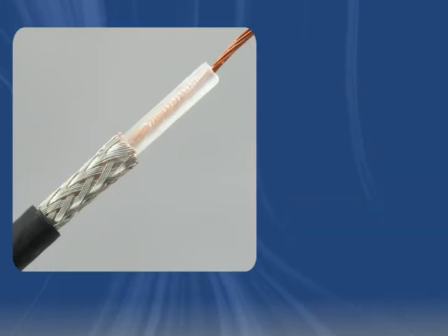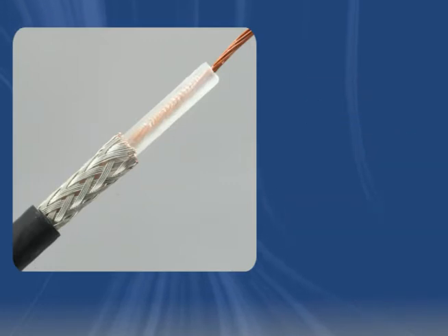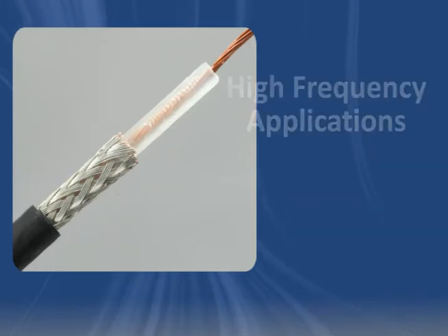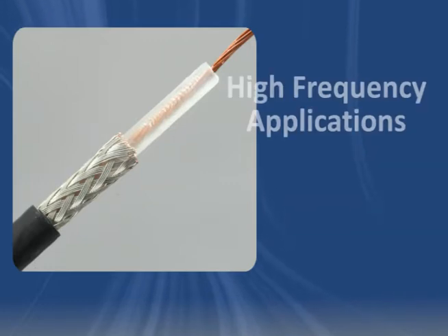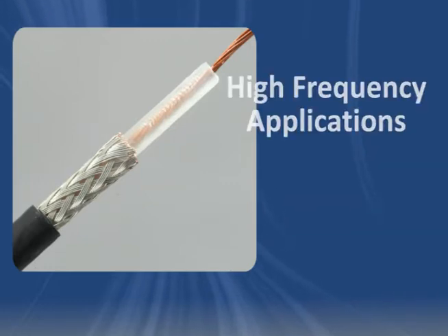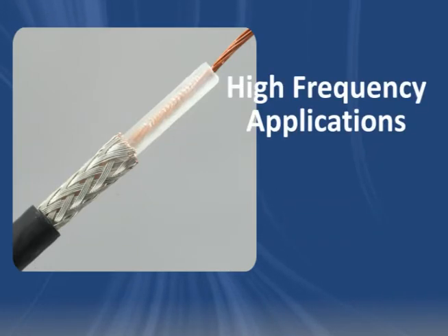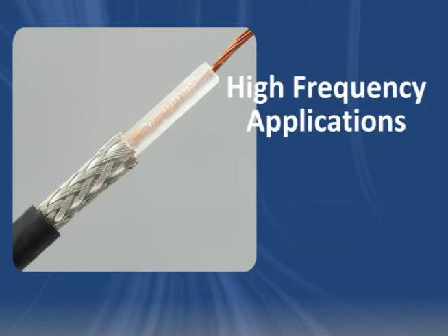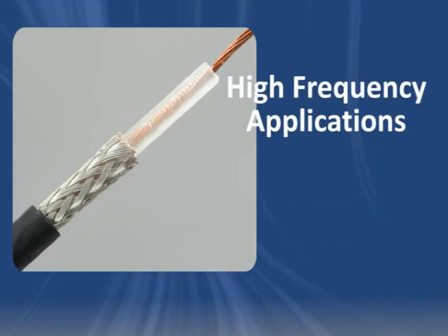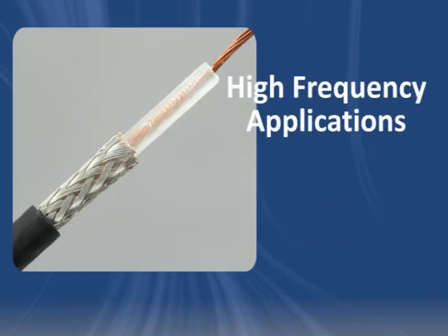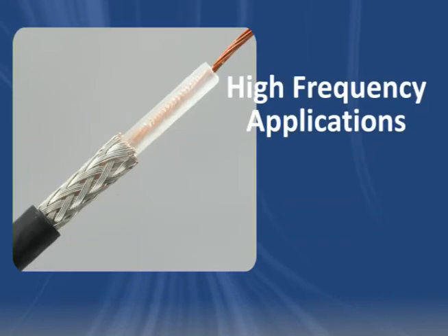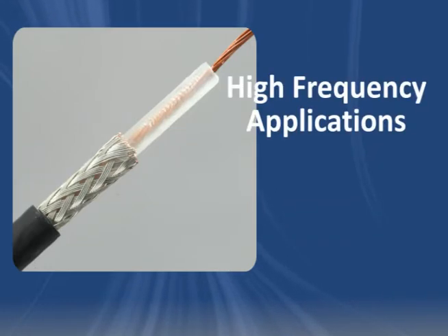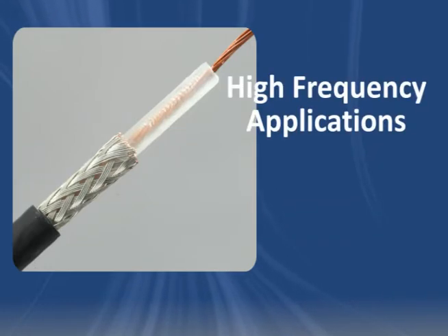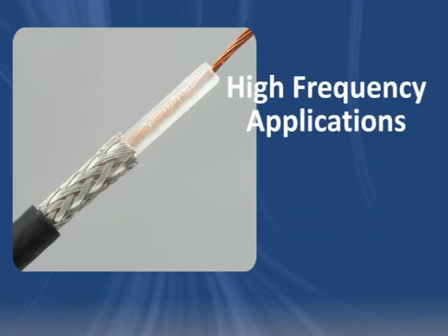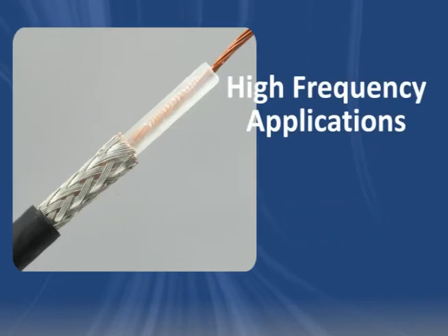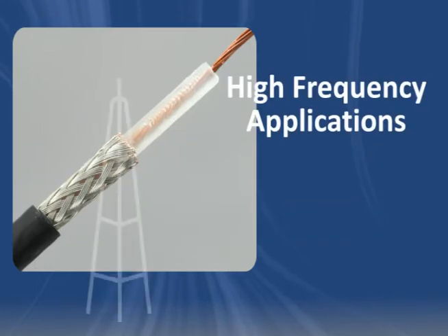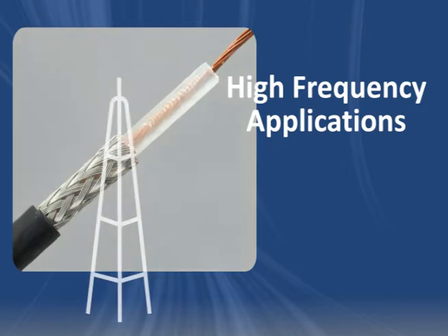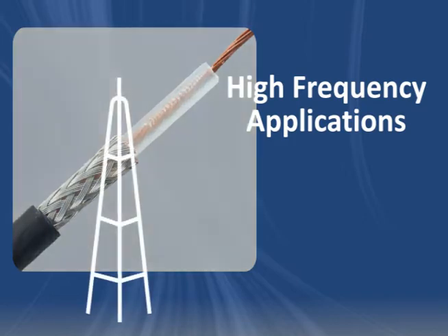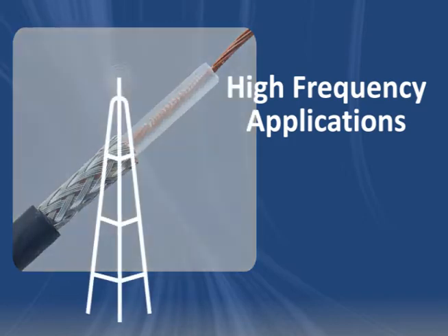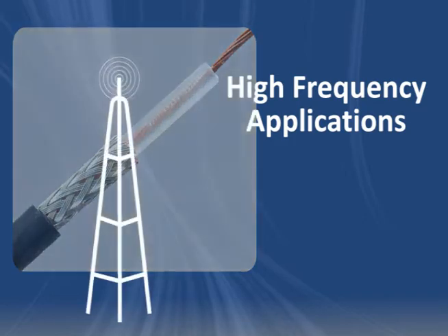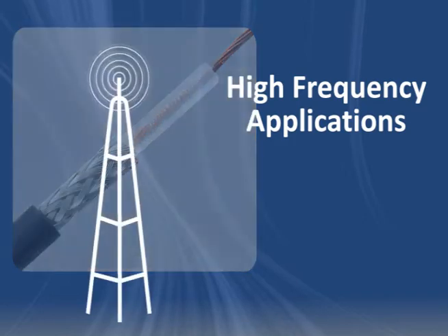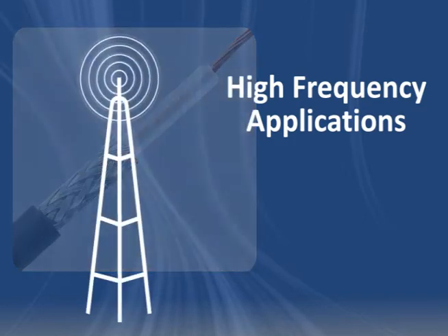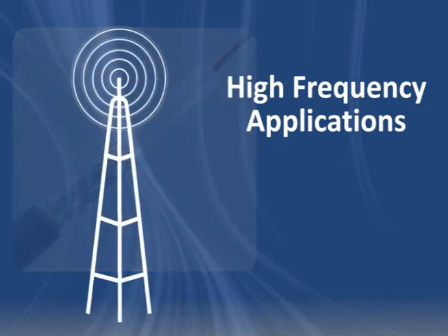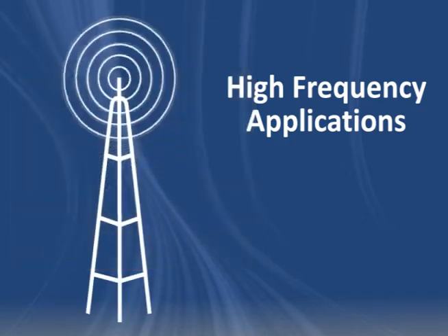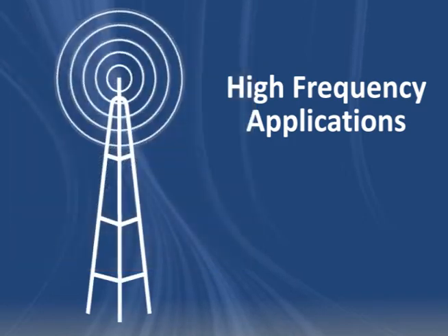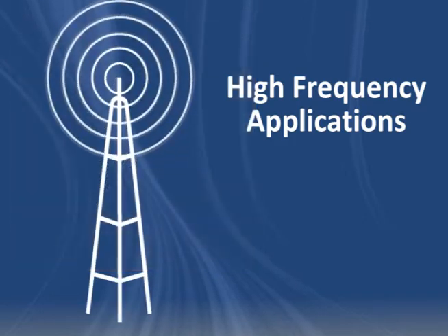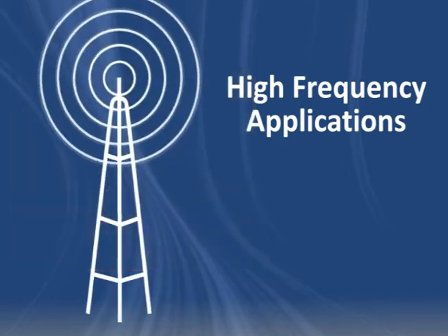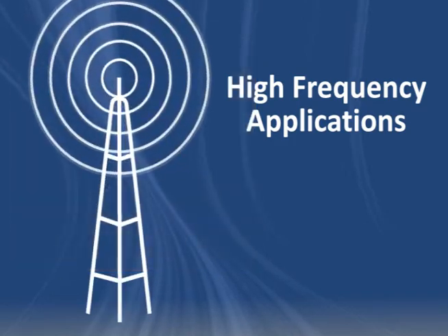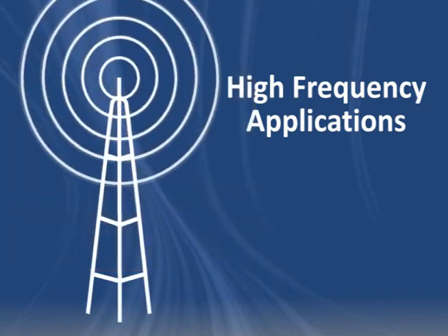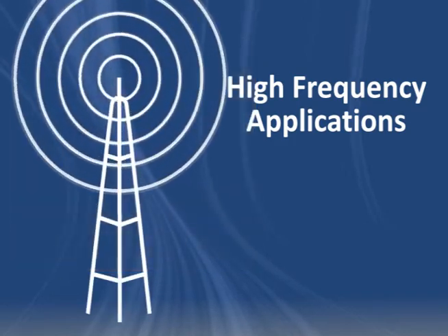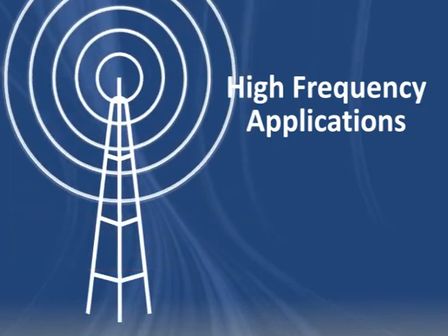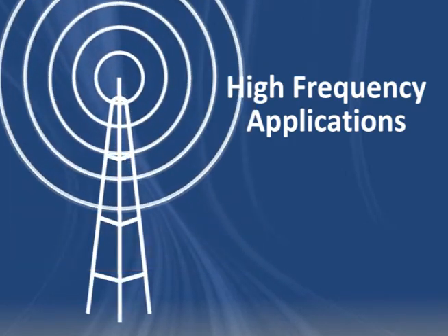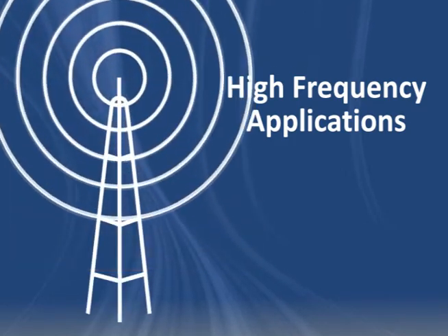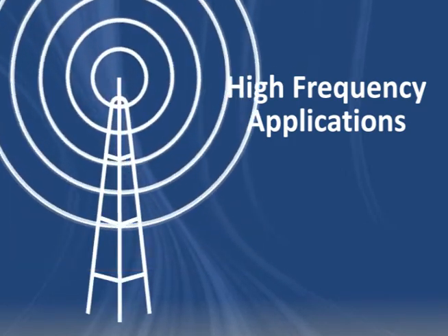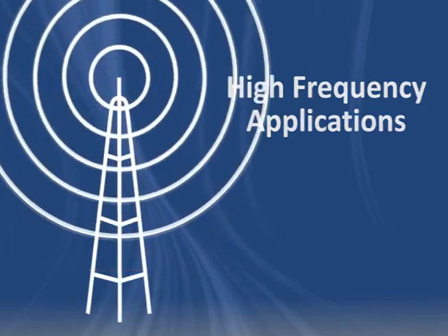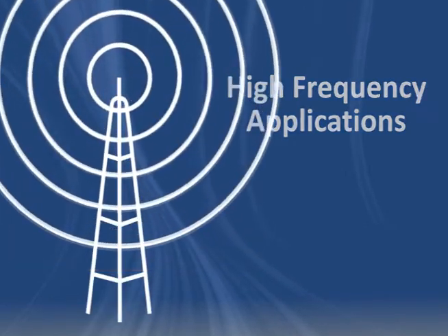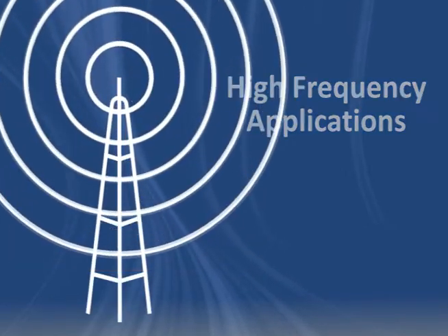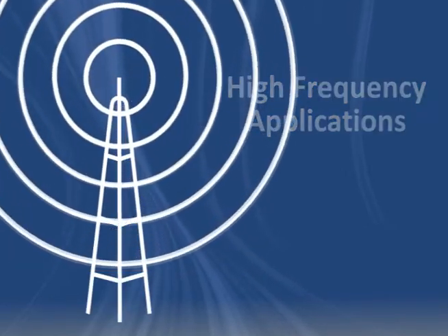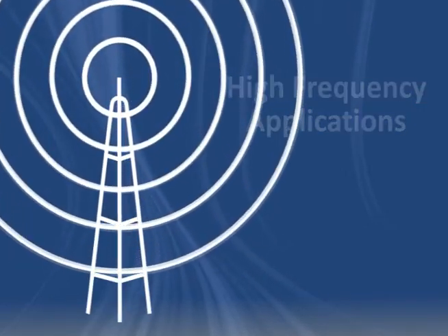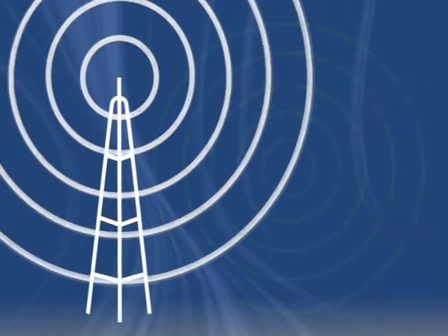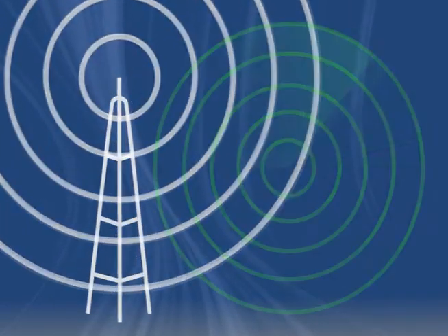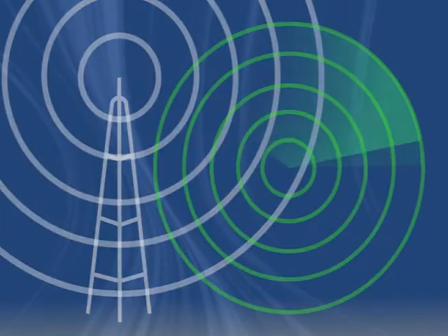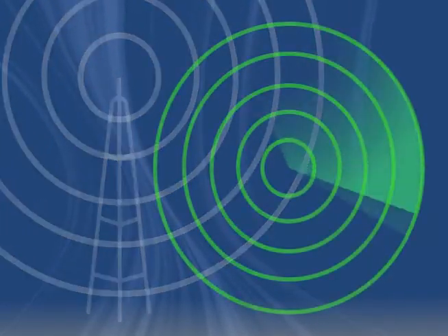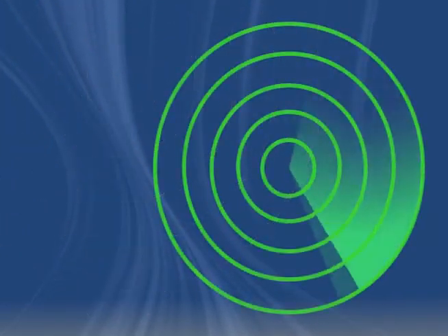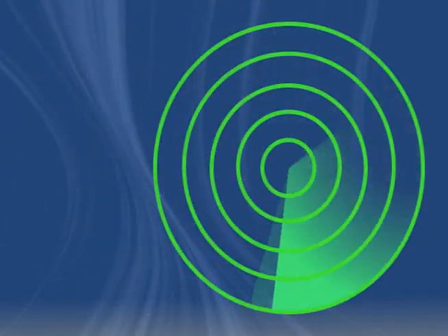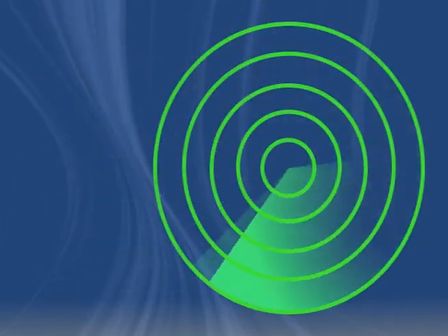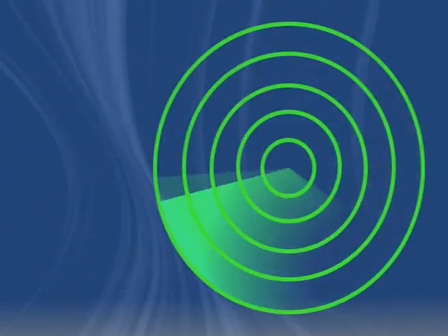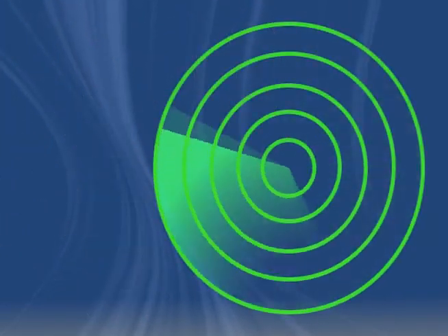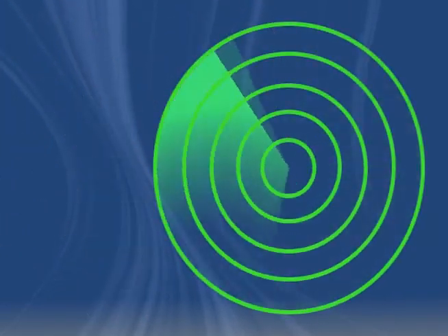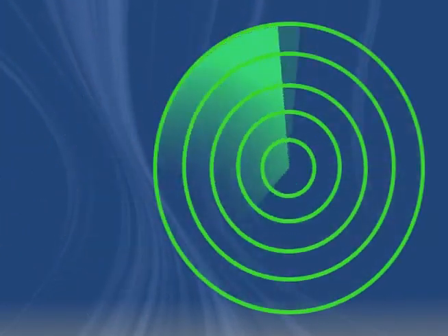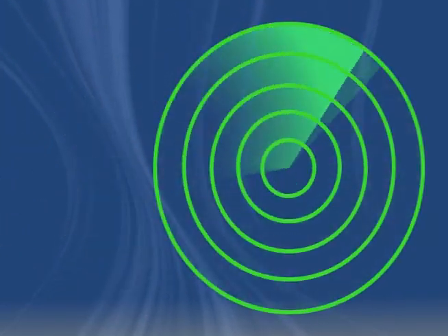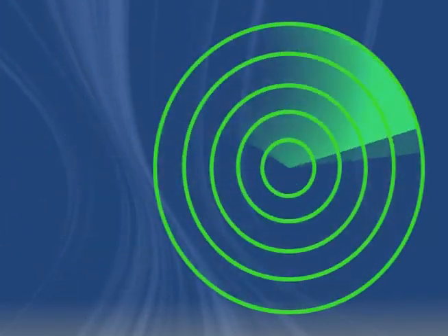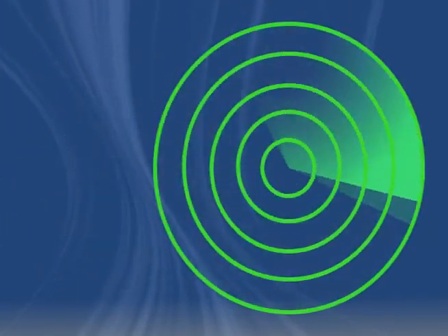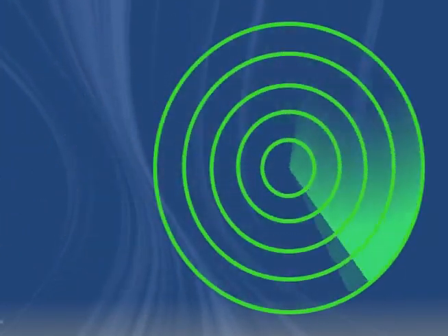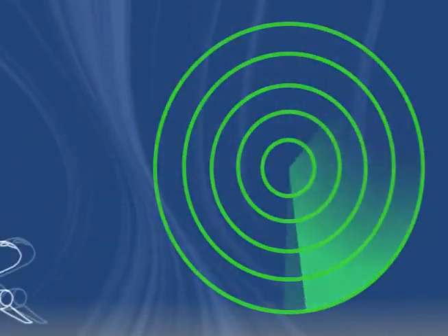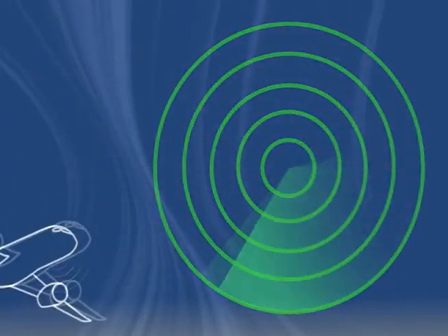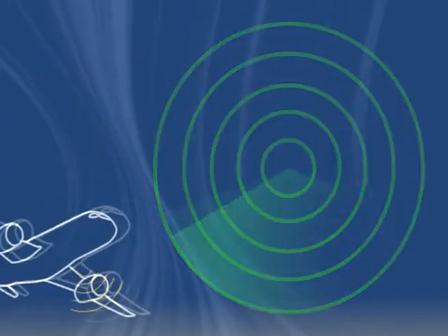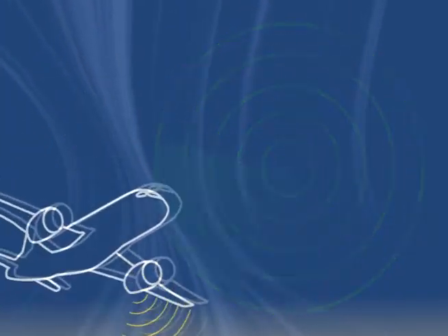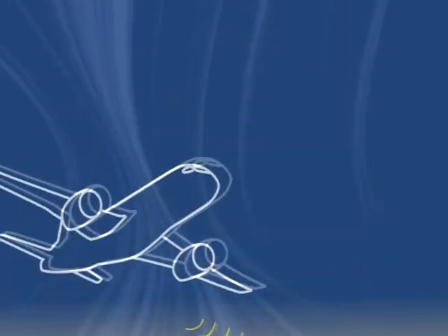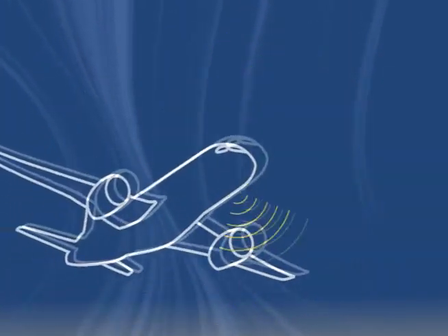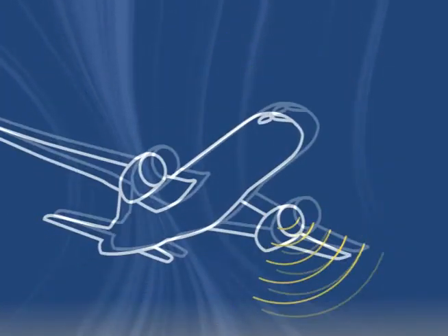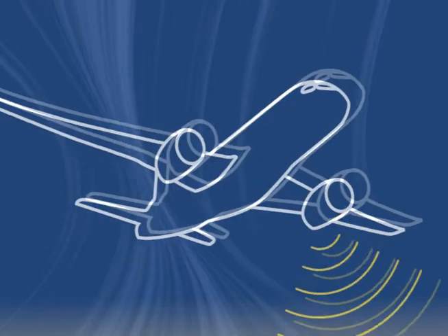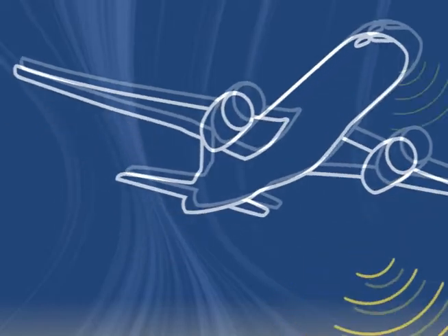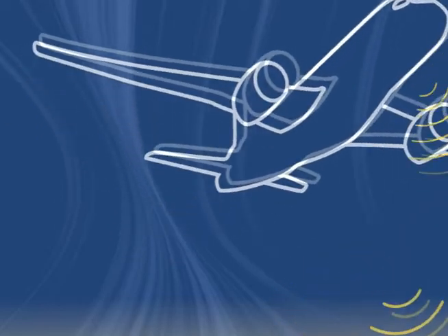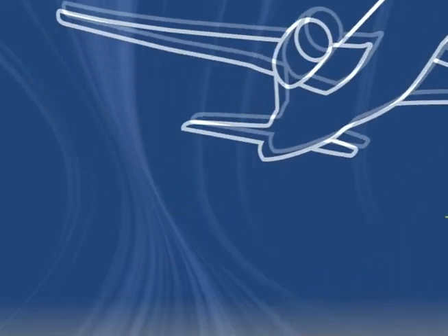It's used in high-frequency RF applications, including radio frequency antenna, radar systems, and flight communications equipment.